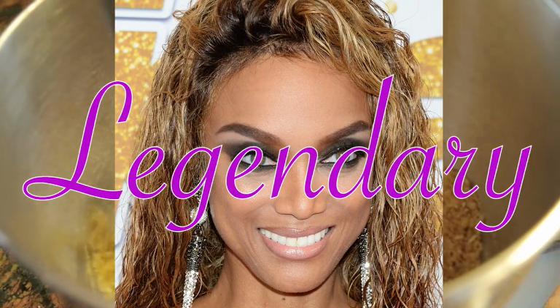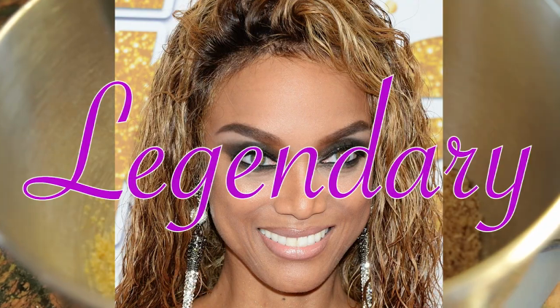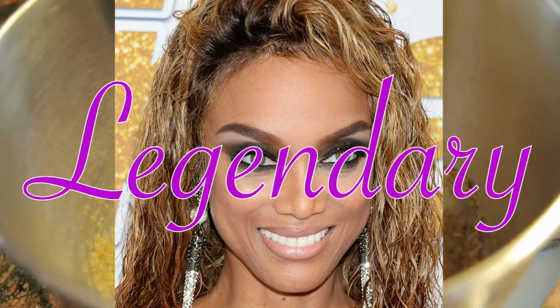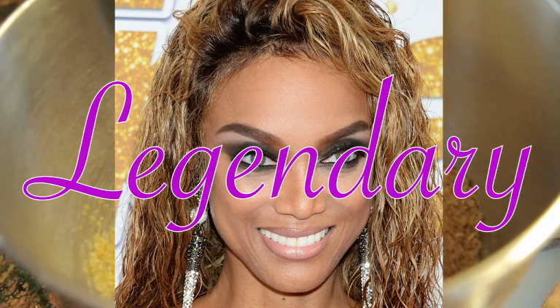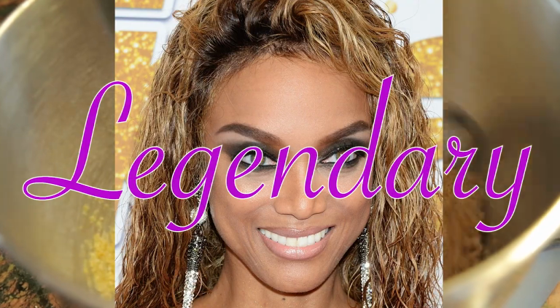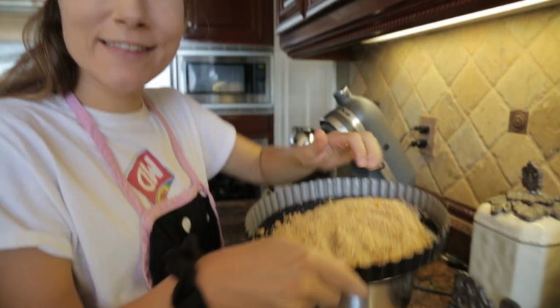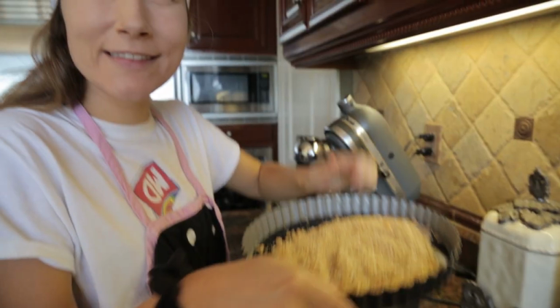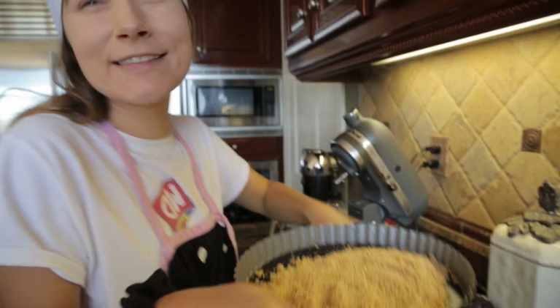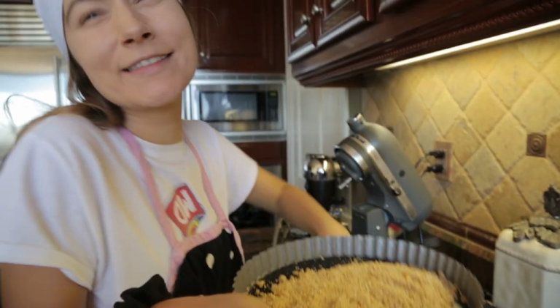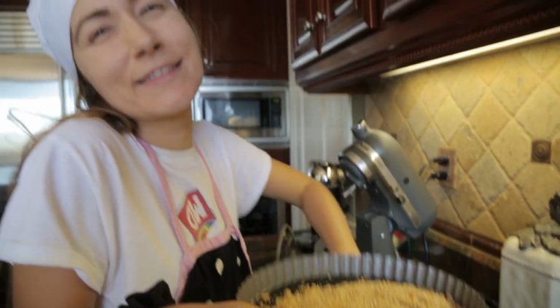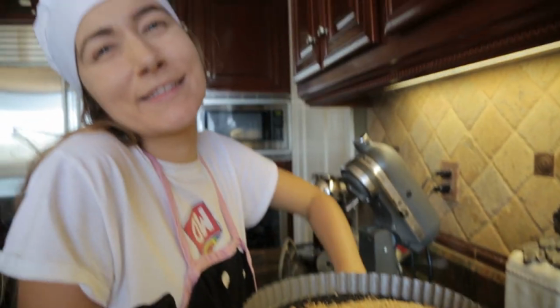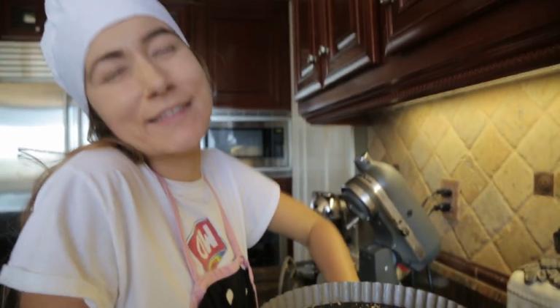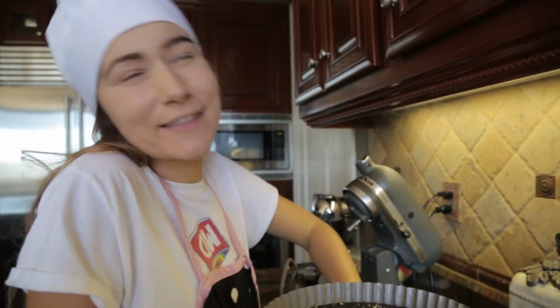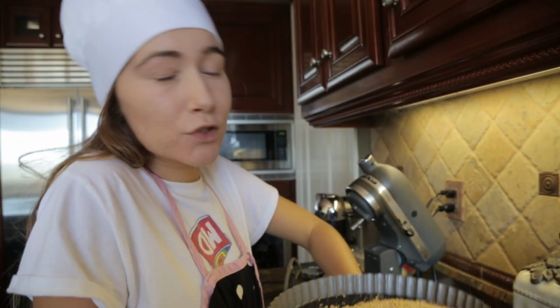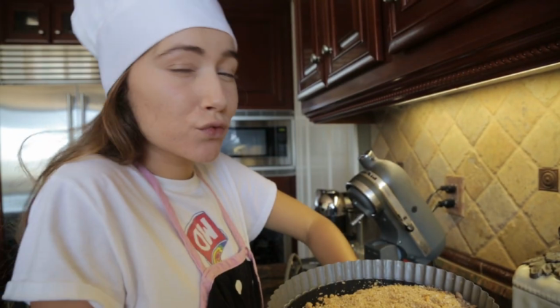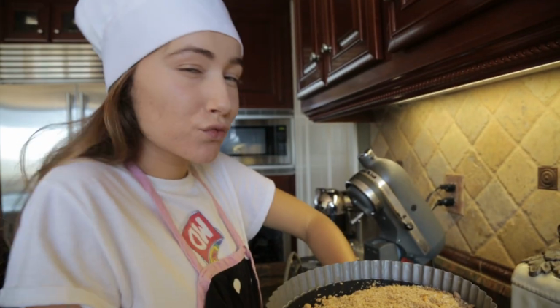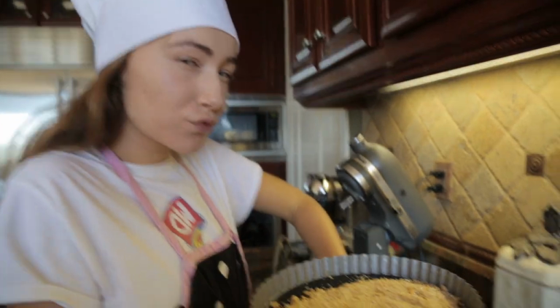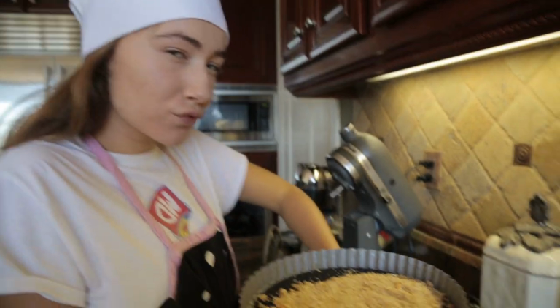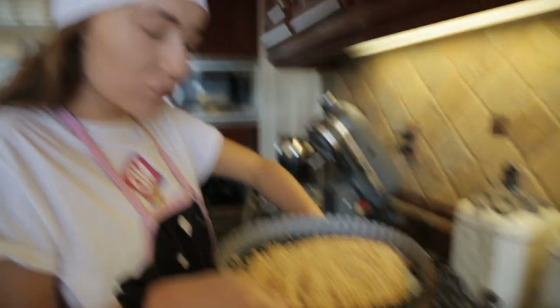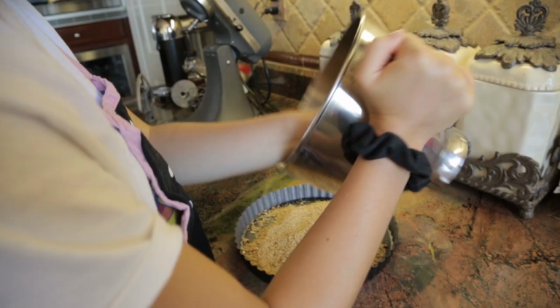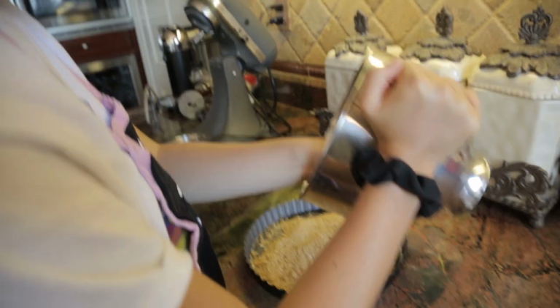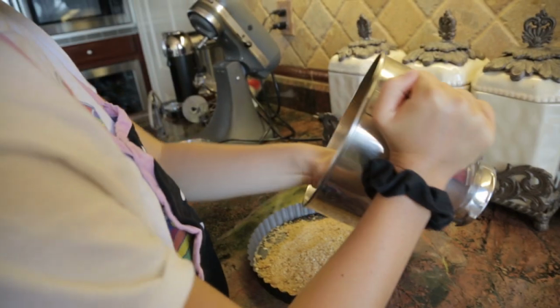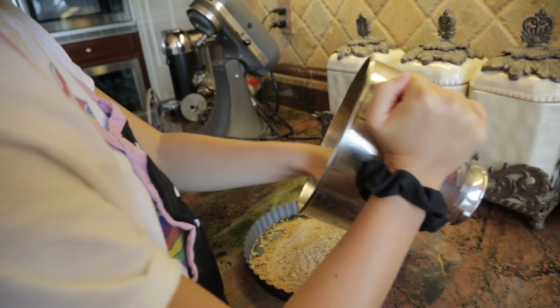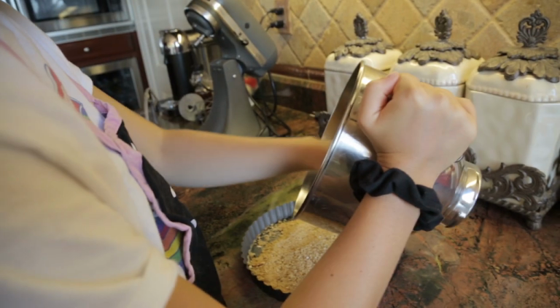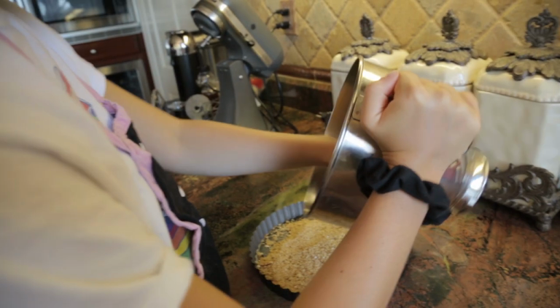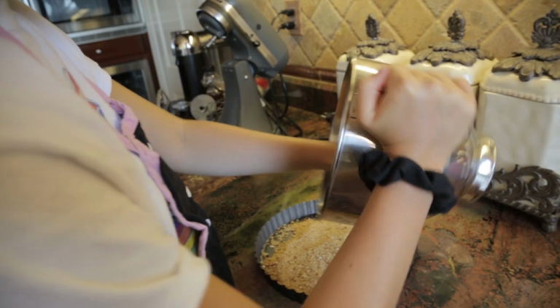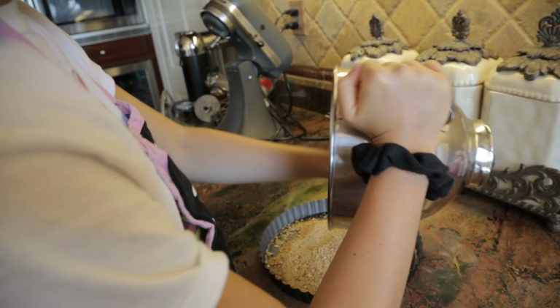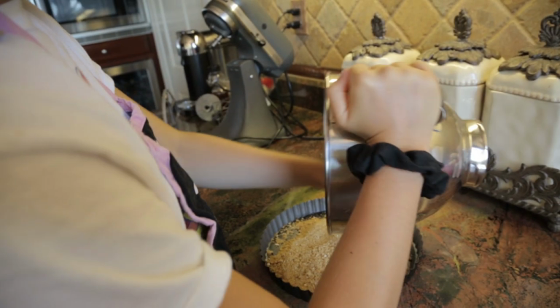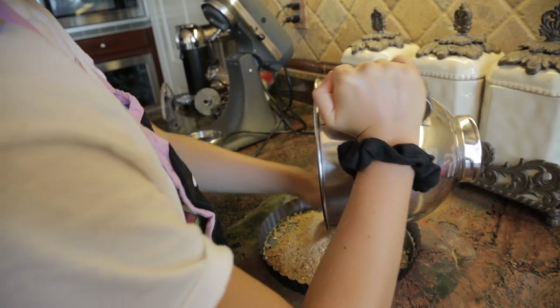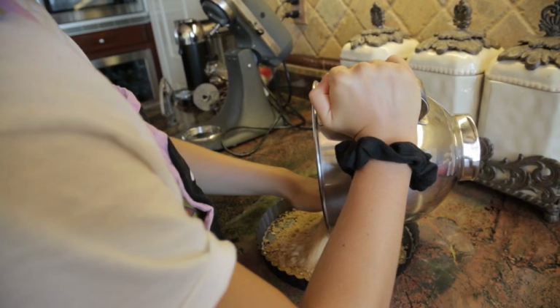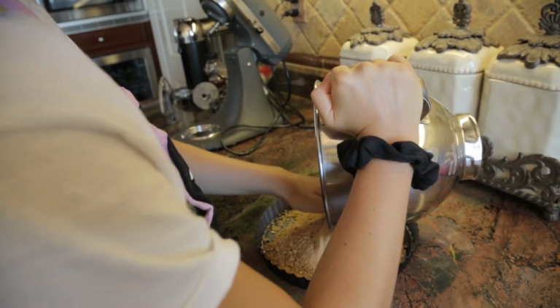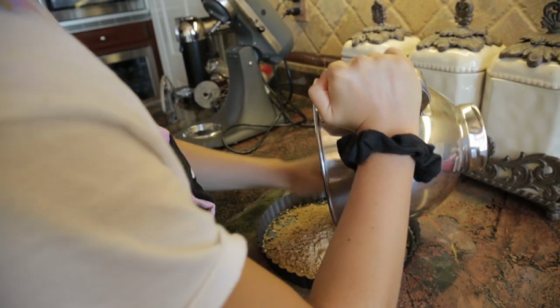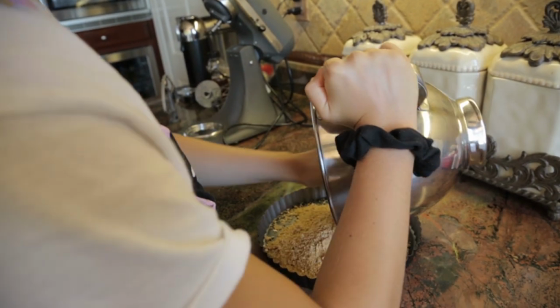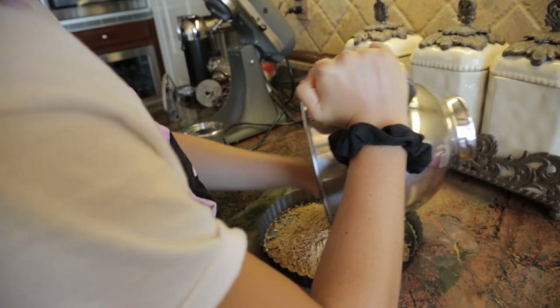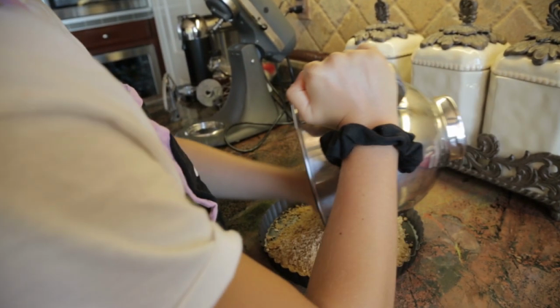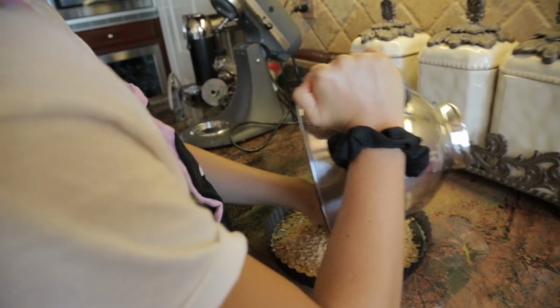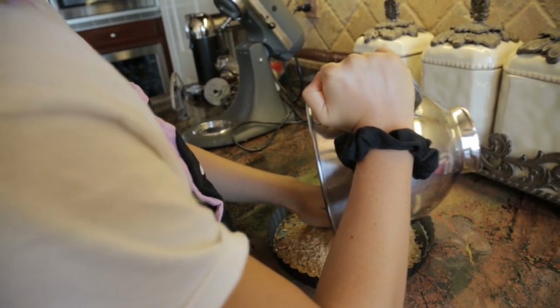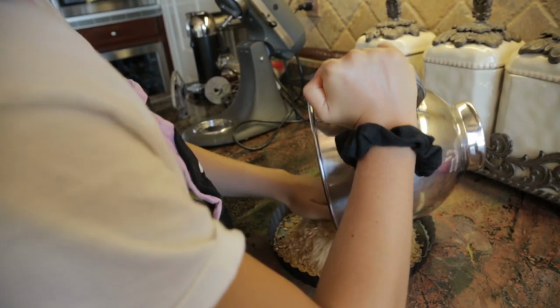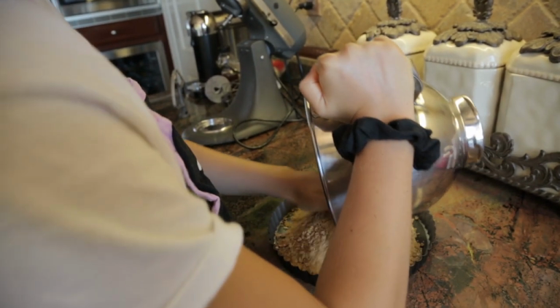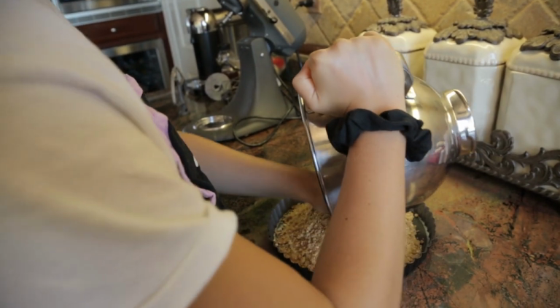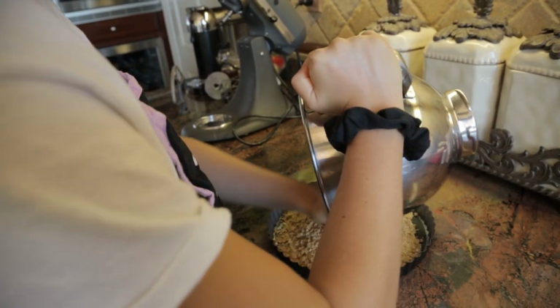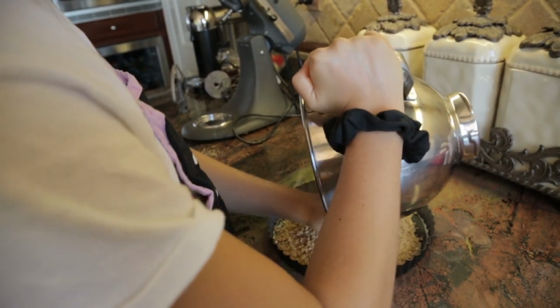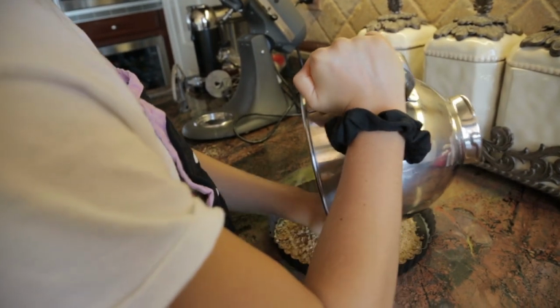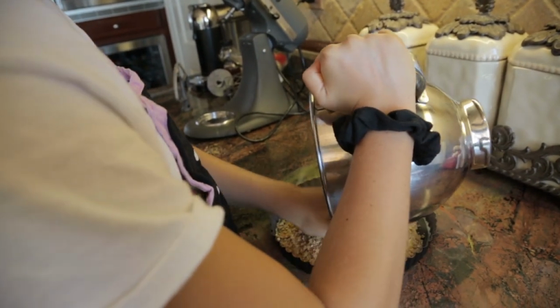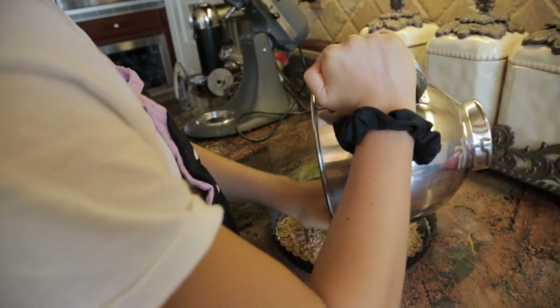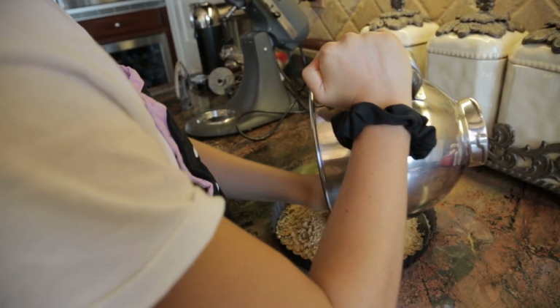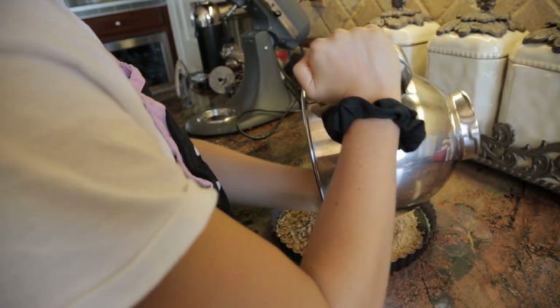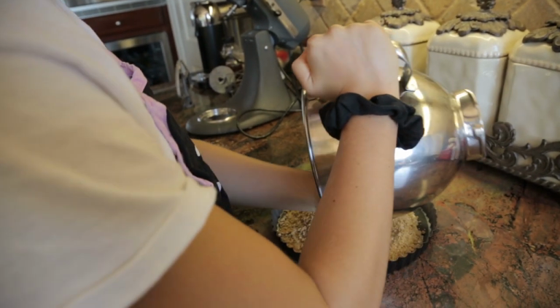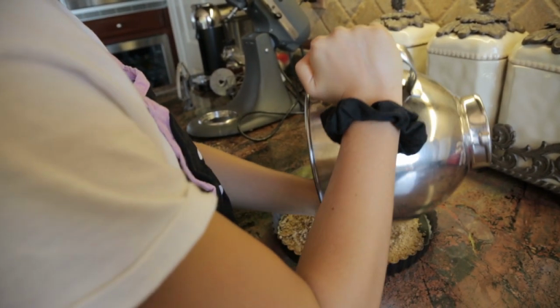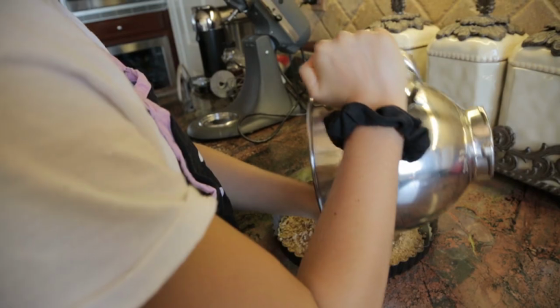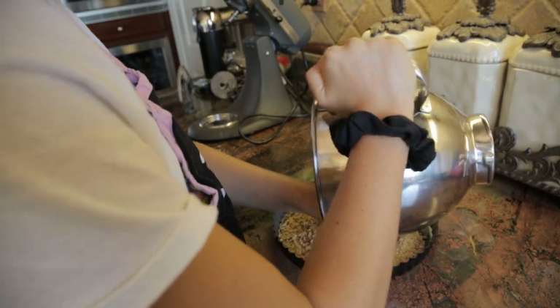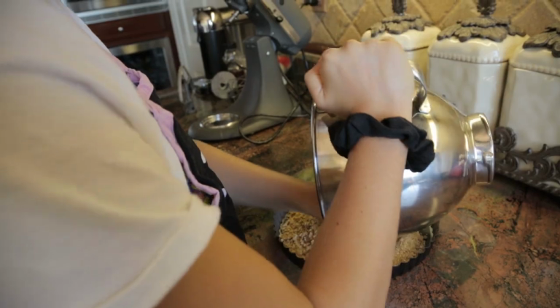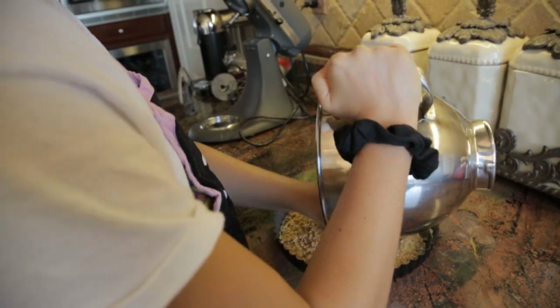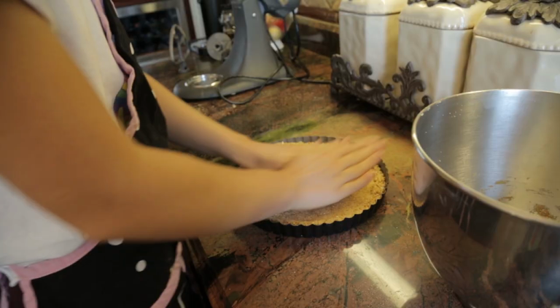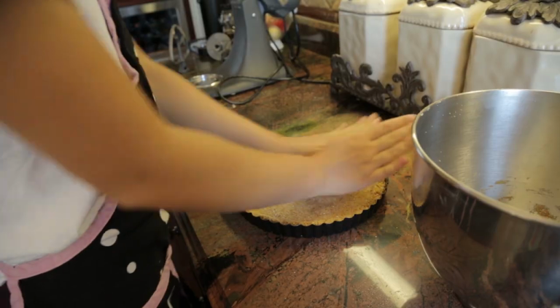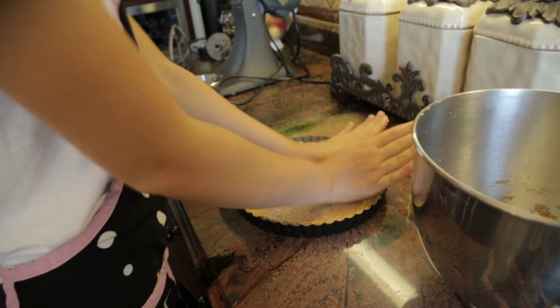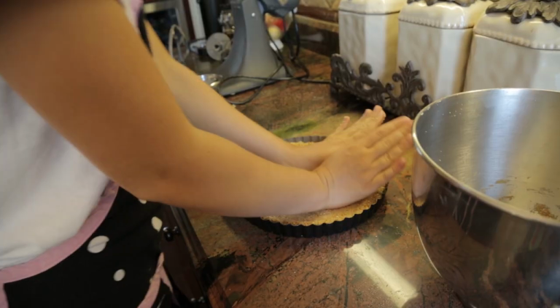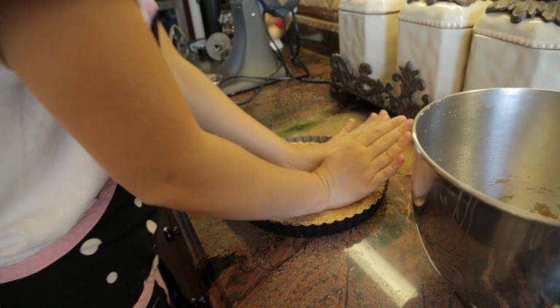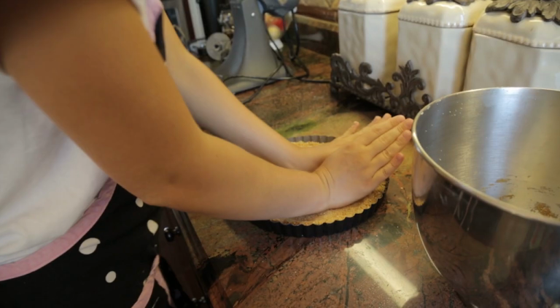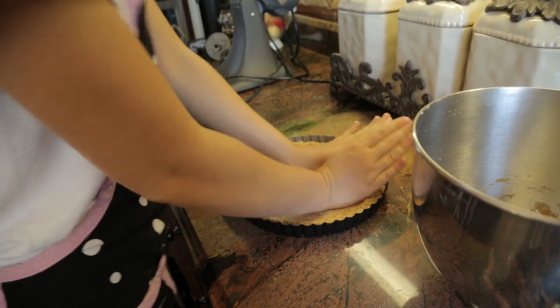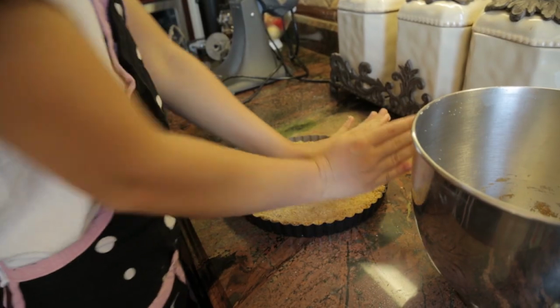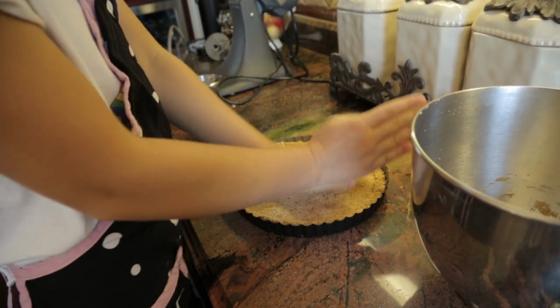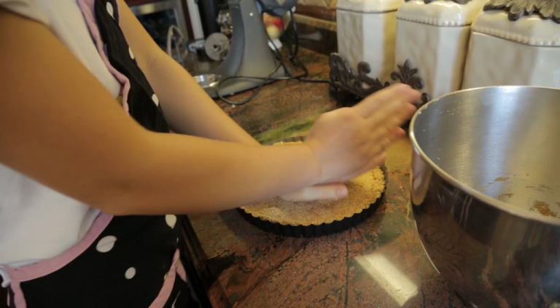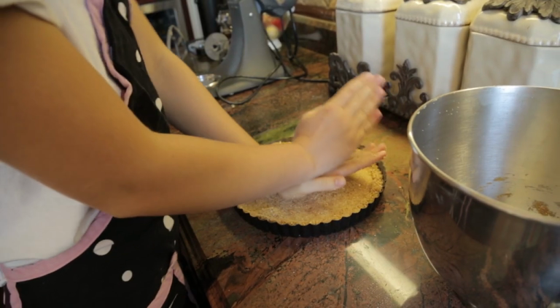Then you're going to take your mixture and put it in a tart pan. Pour it right in there and then you're going to want to press it down and get all those corners.